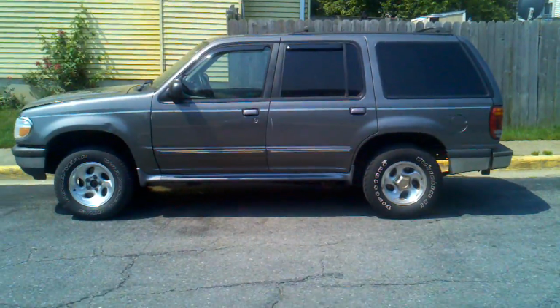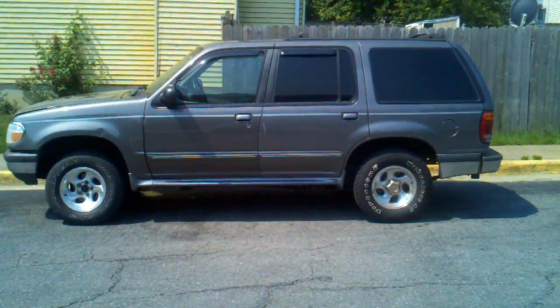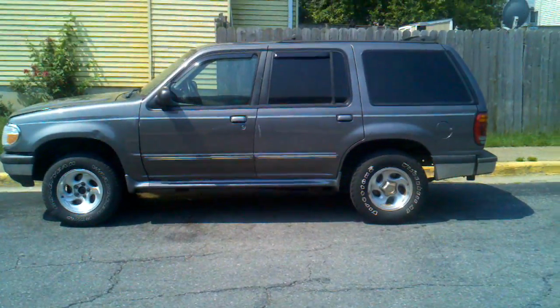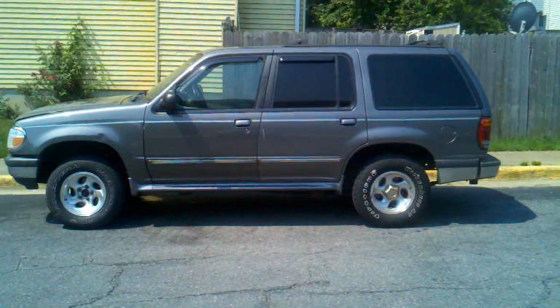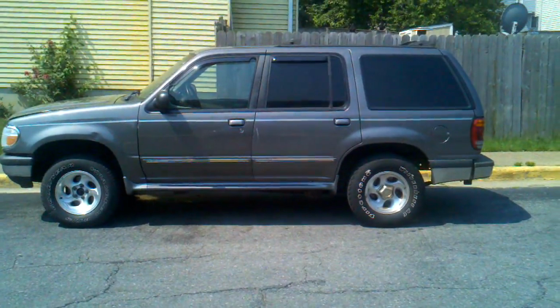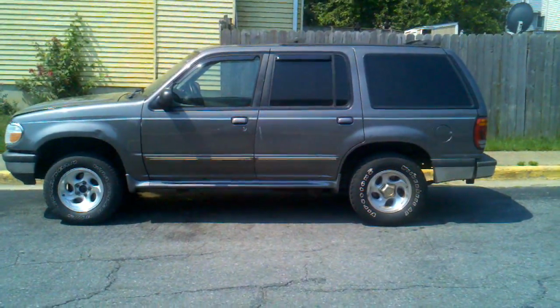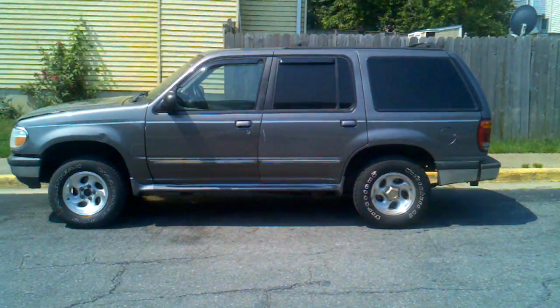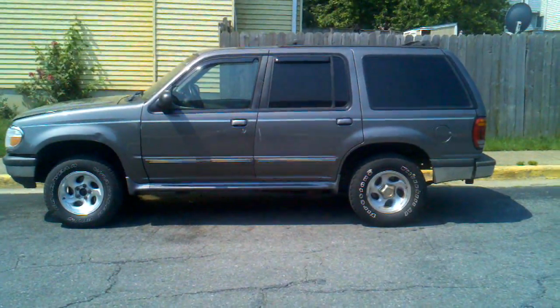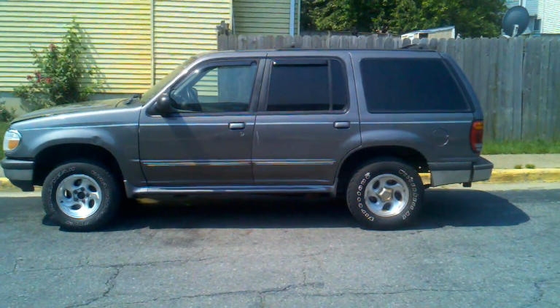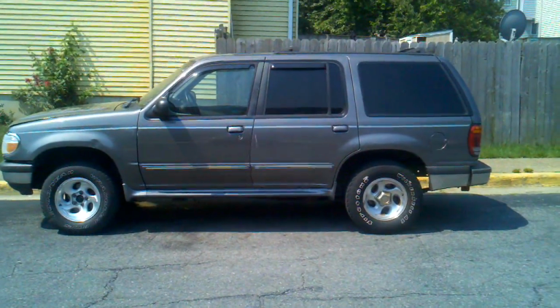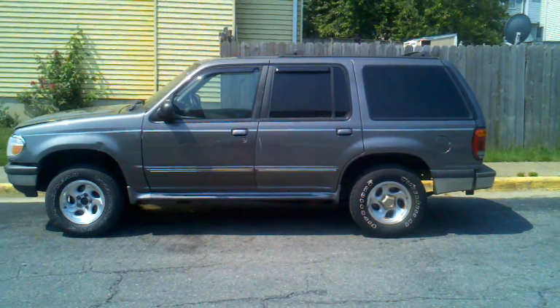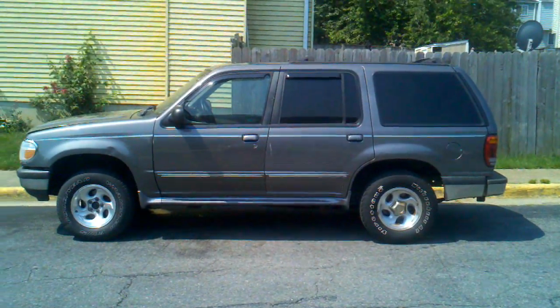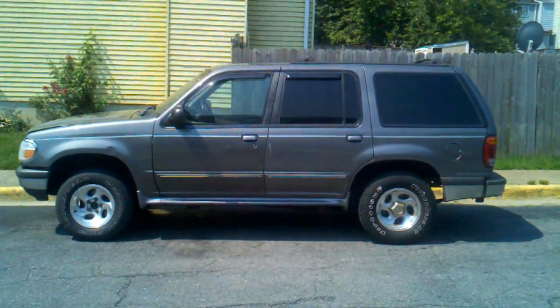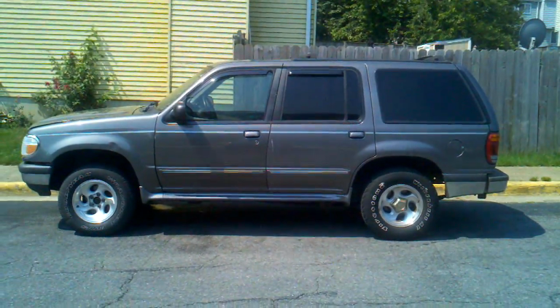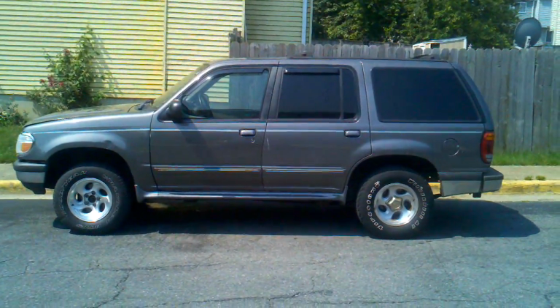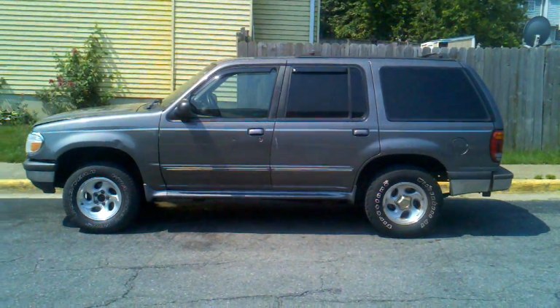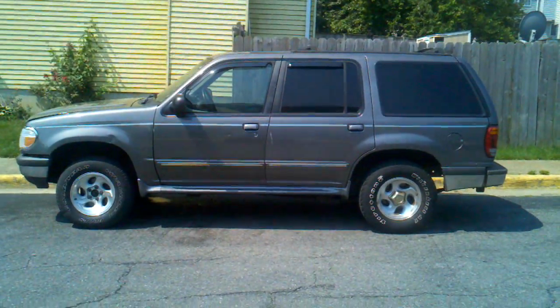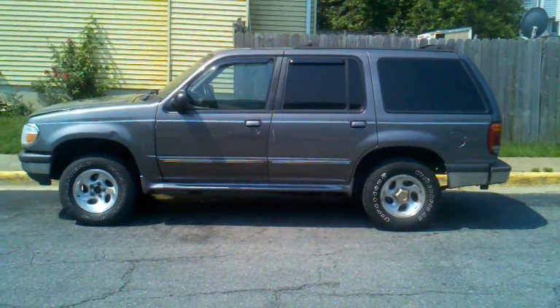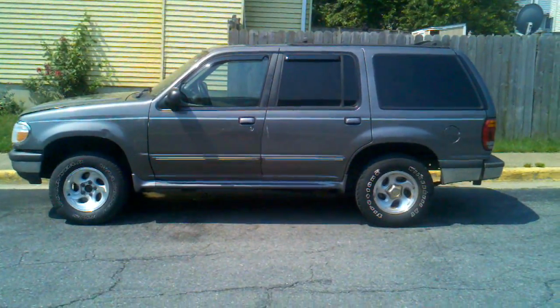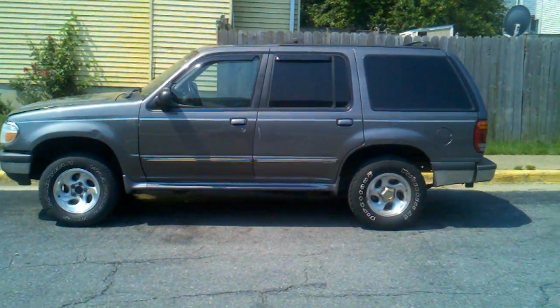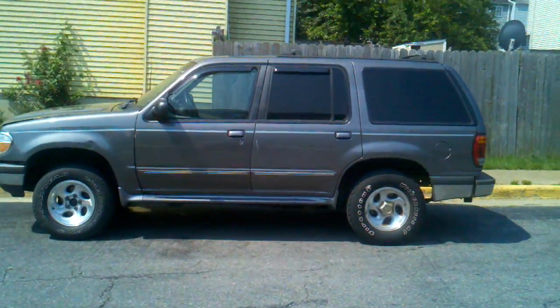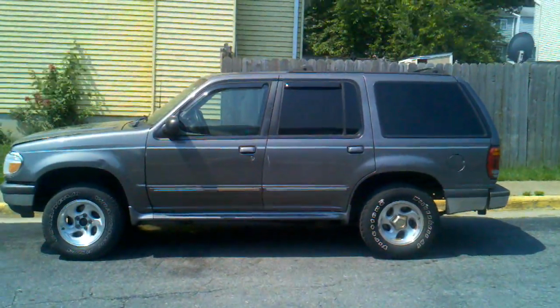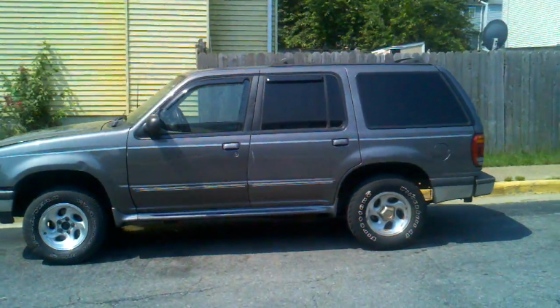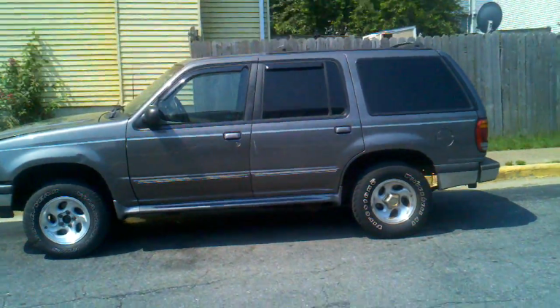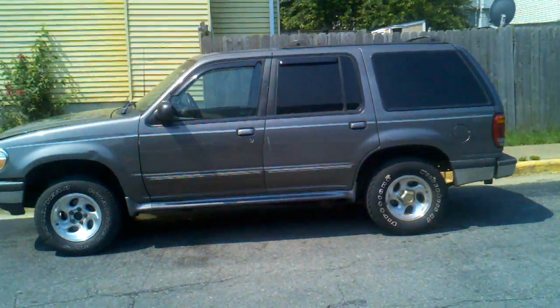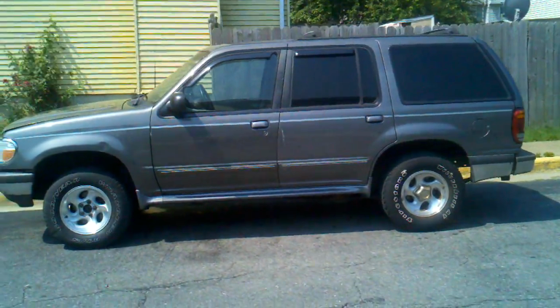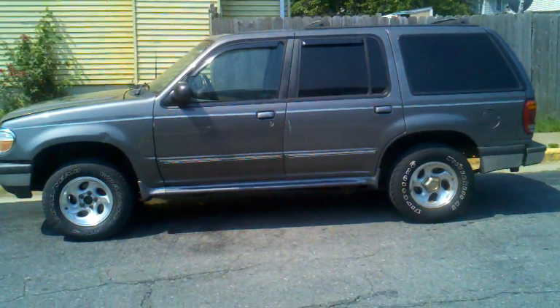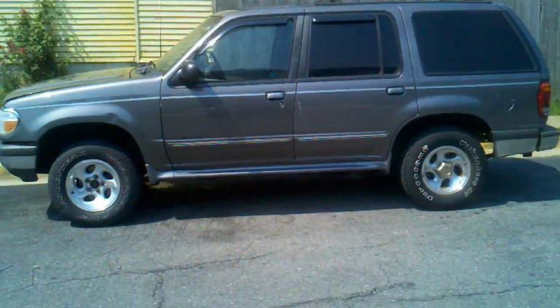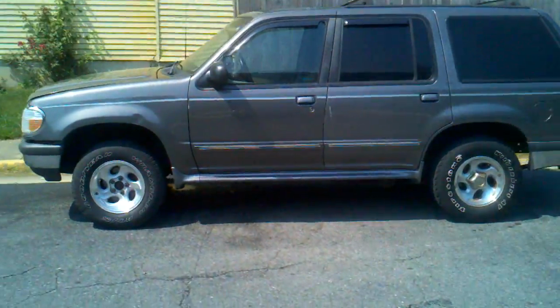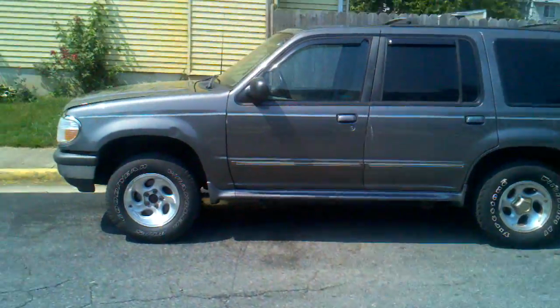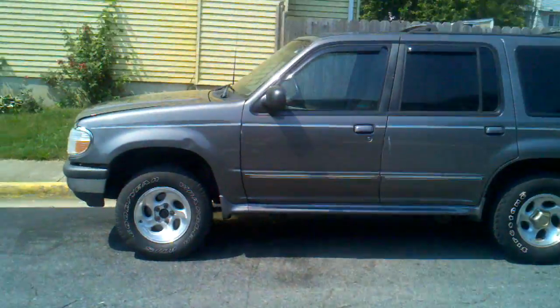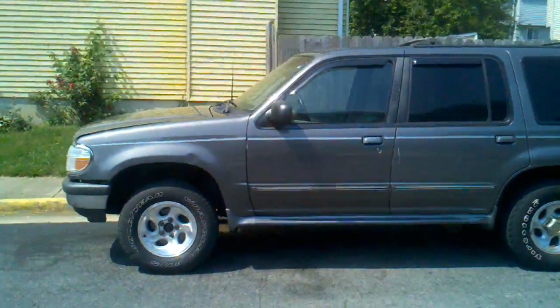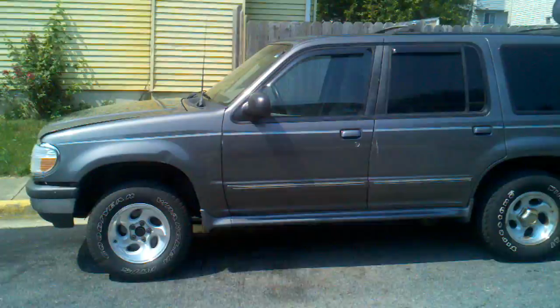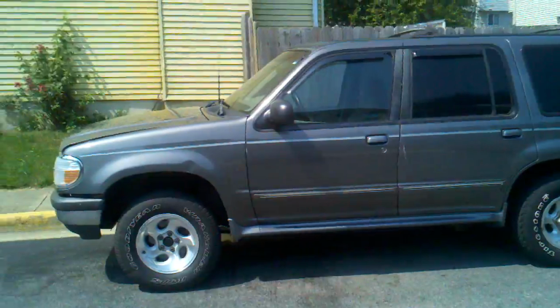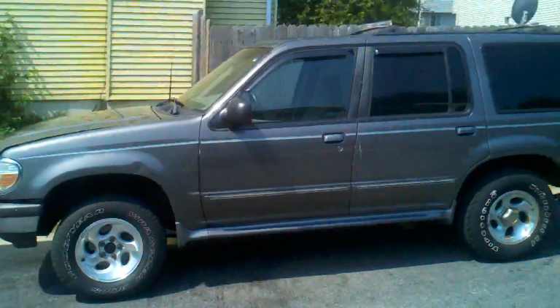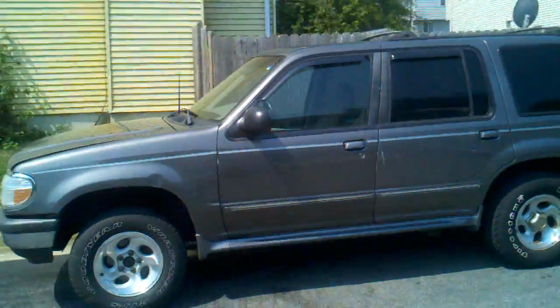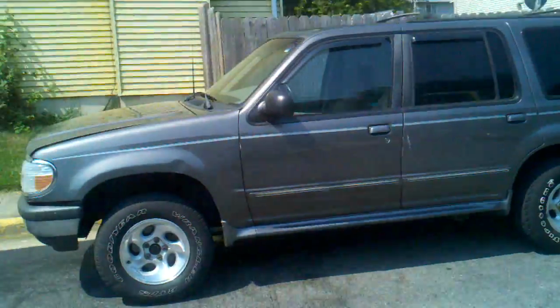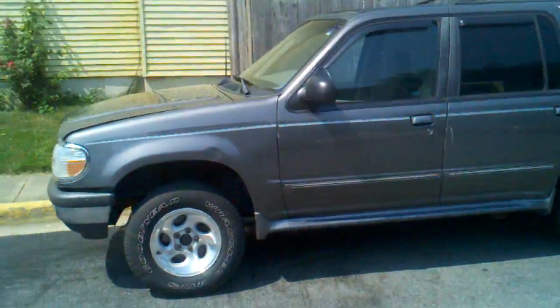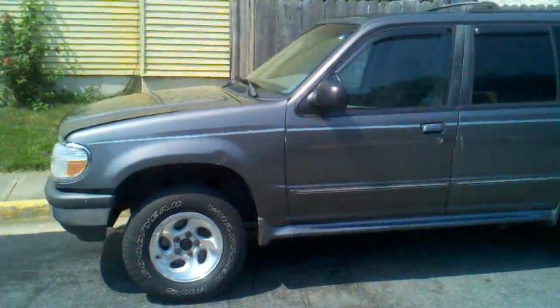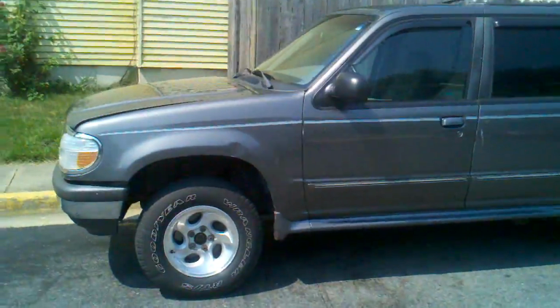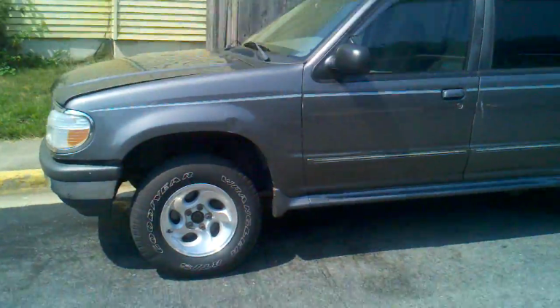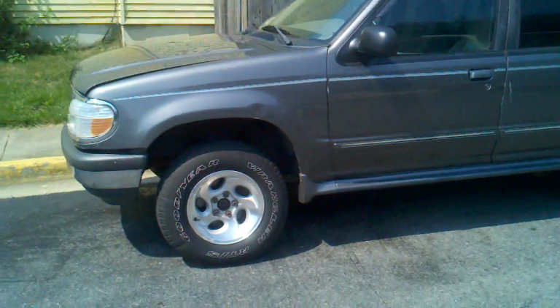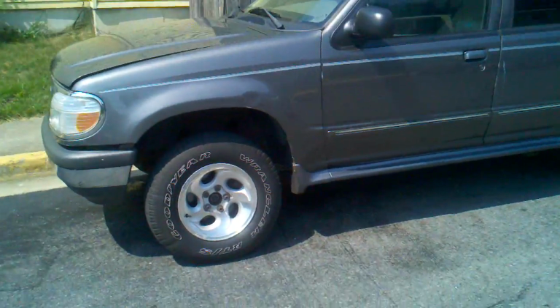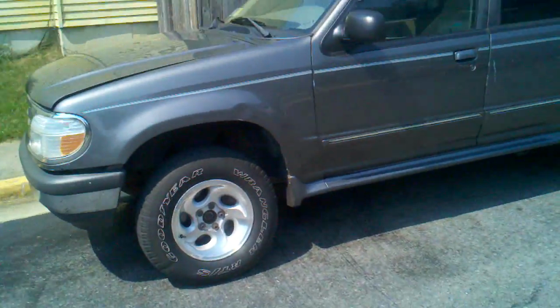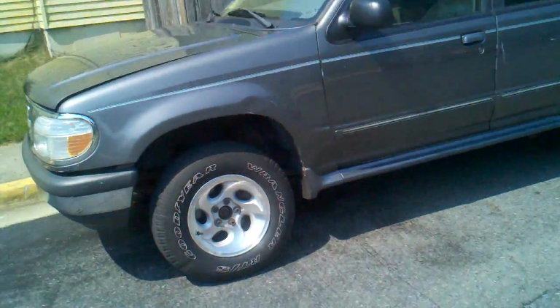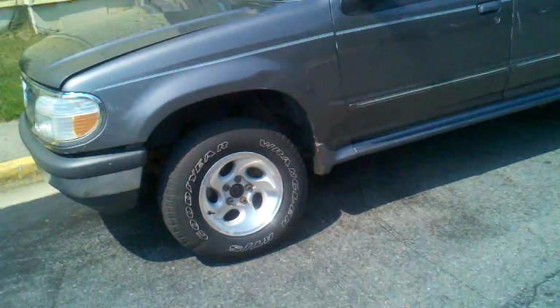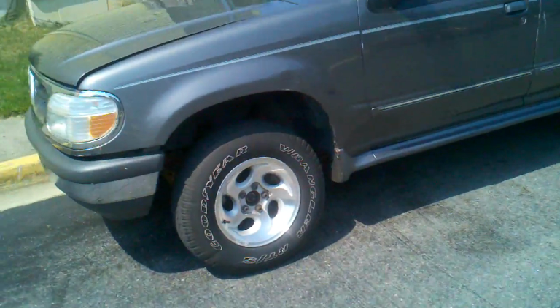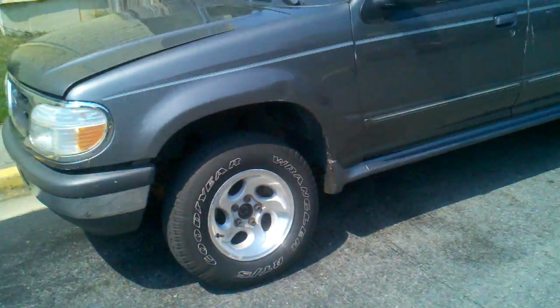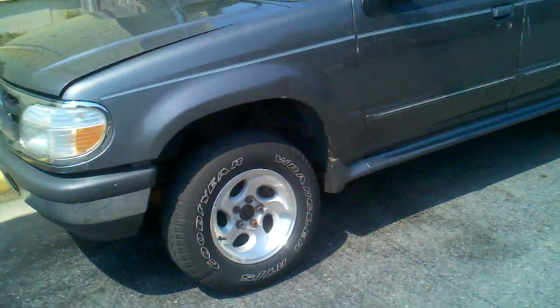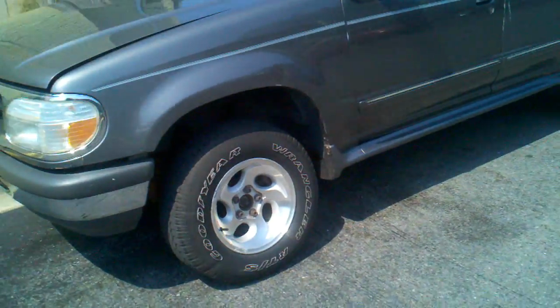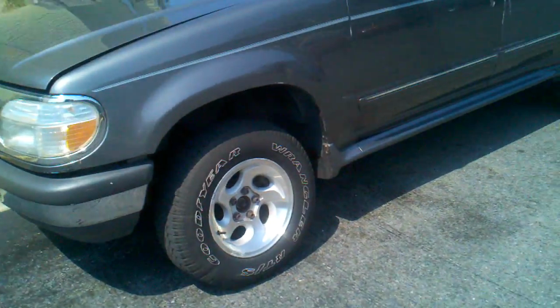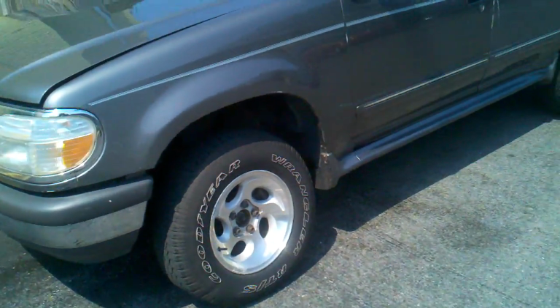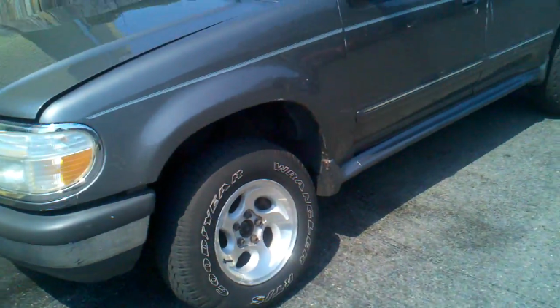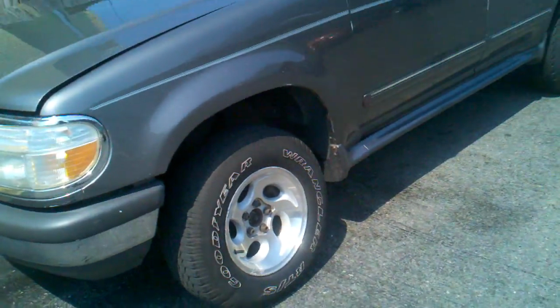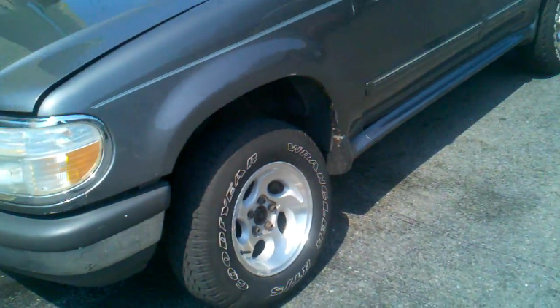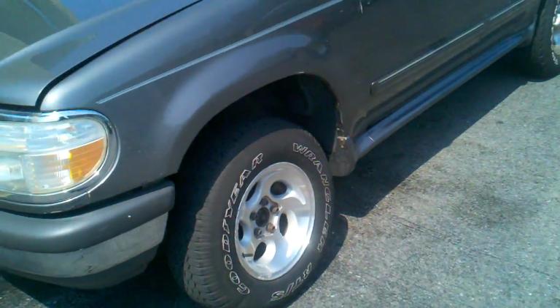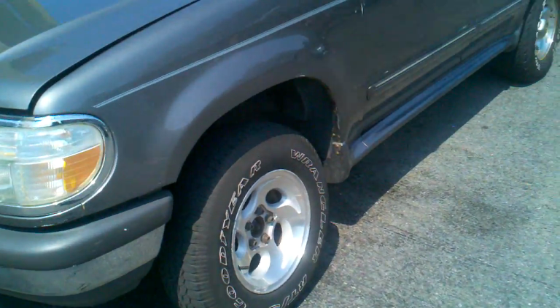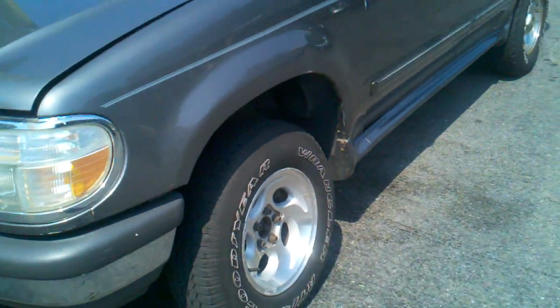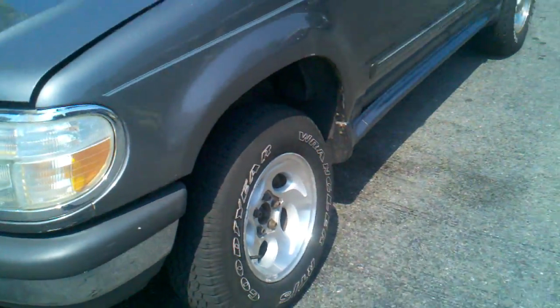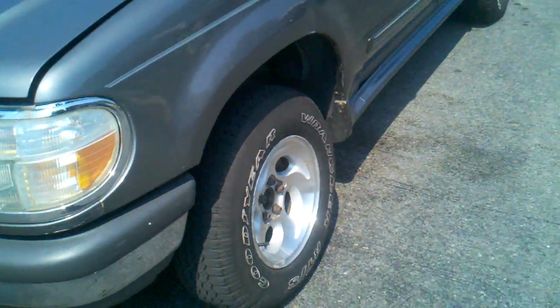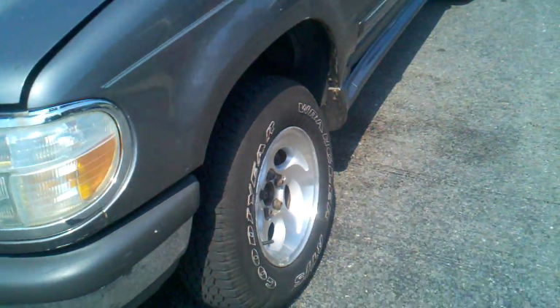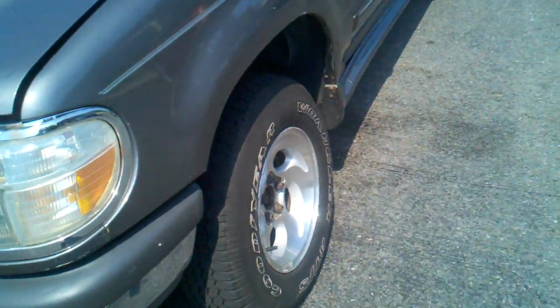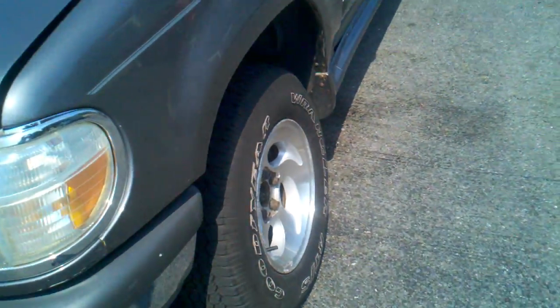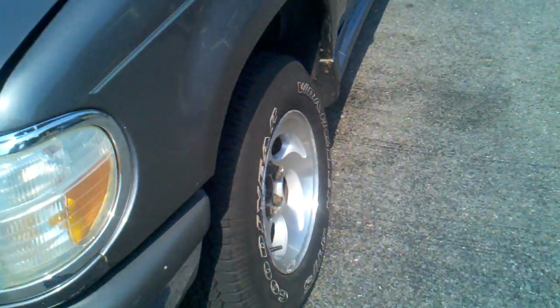I got a small exhaust leak, as you can probably hear. It's very minor — probably $60 to $100 to fix.